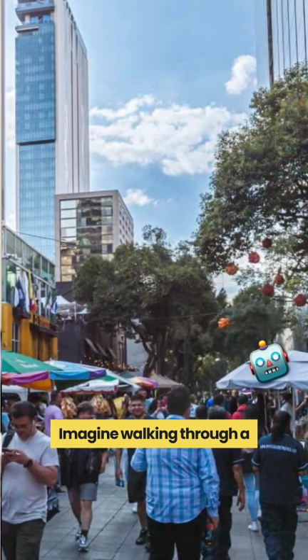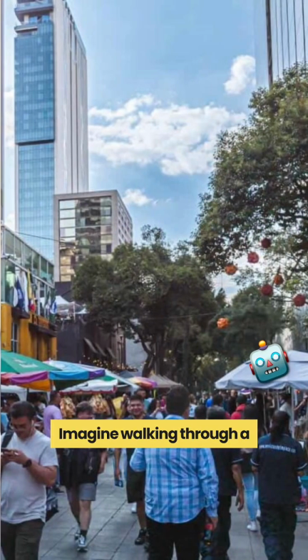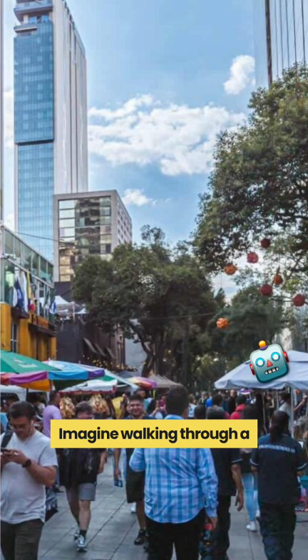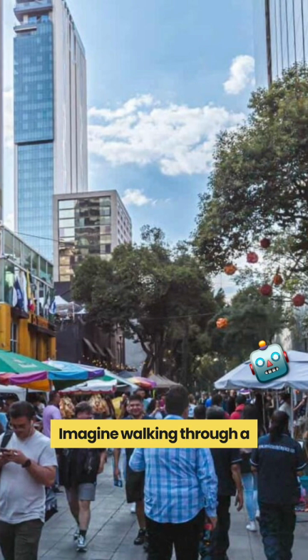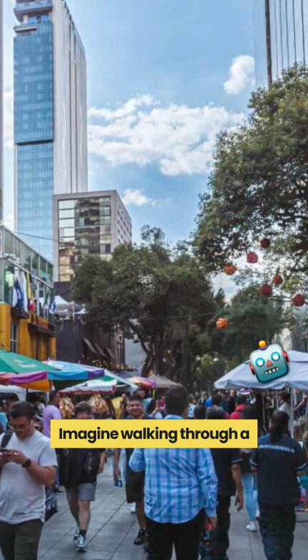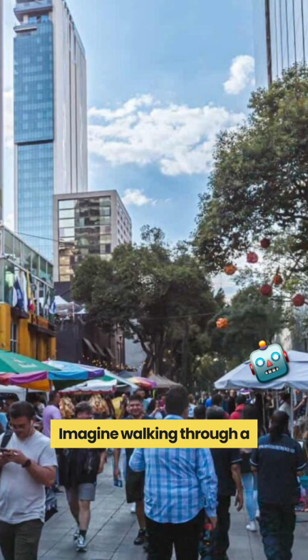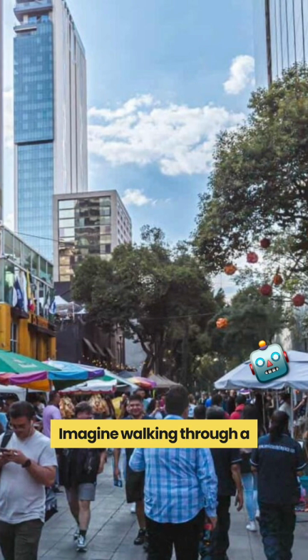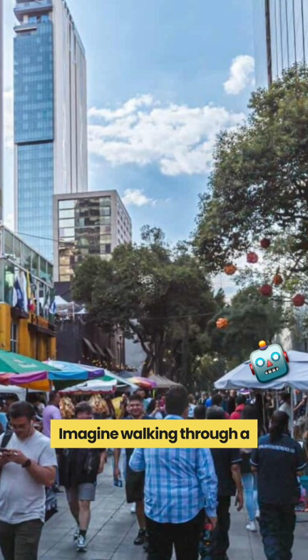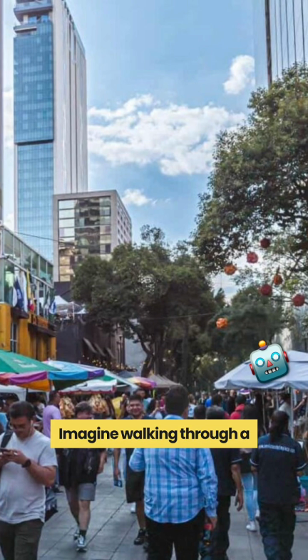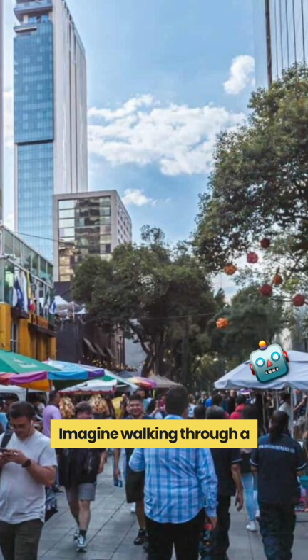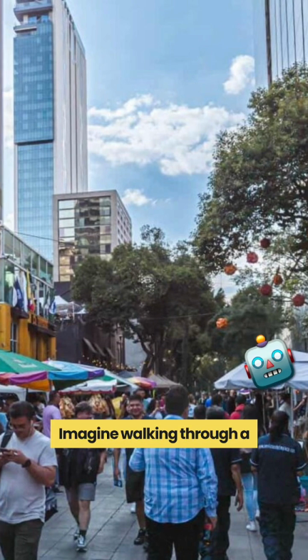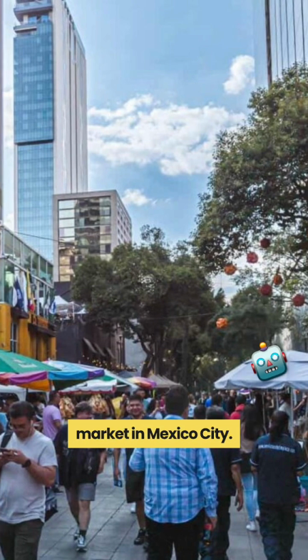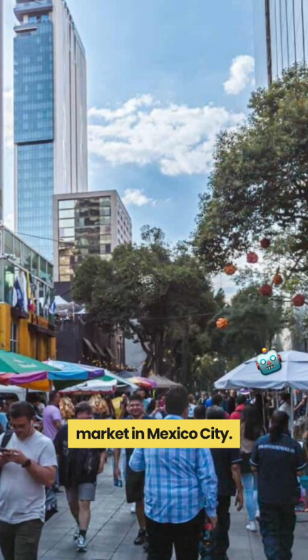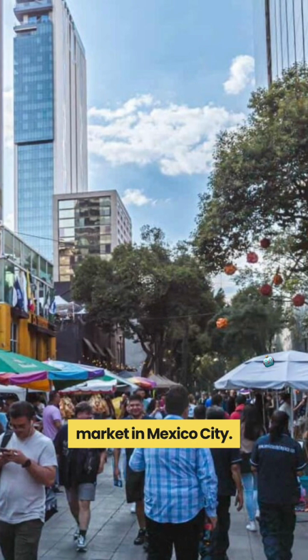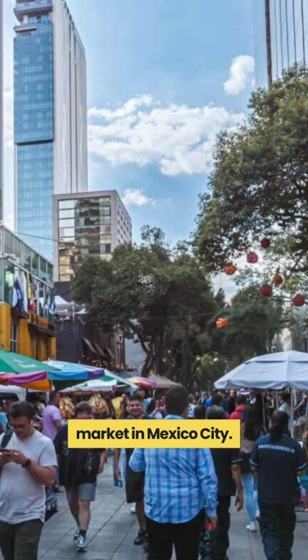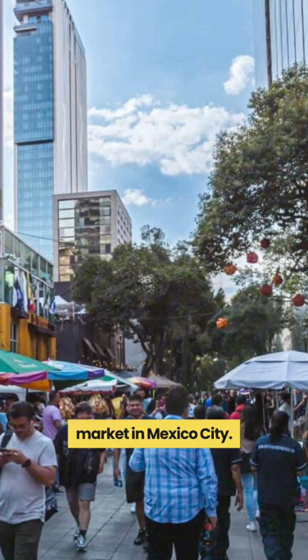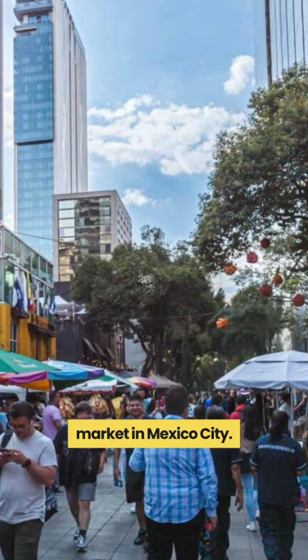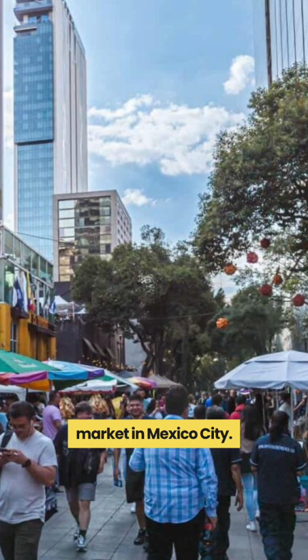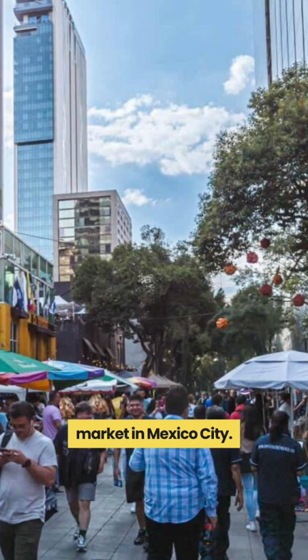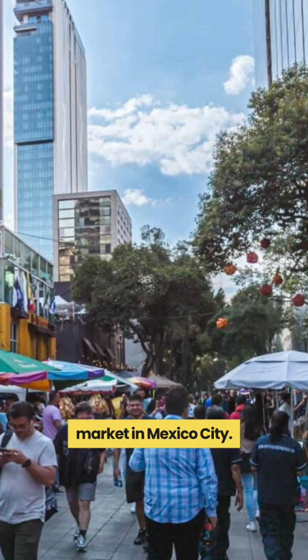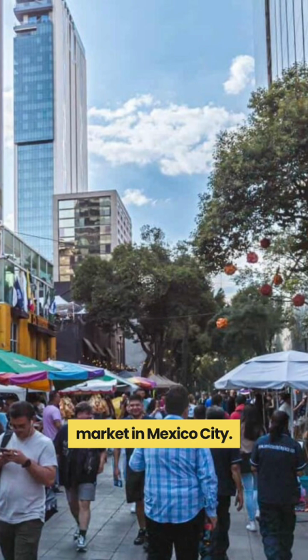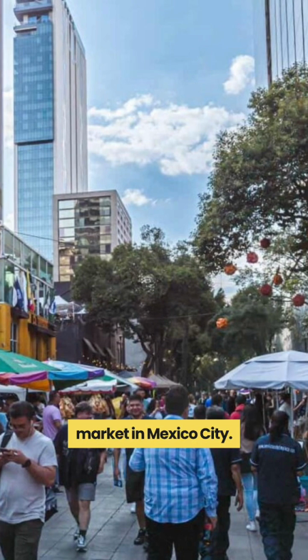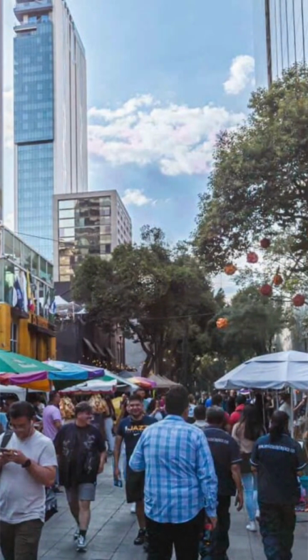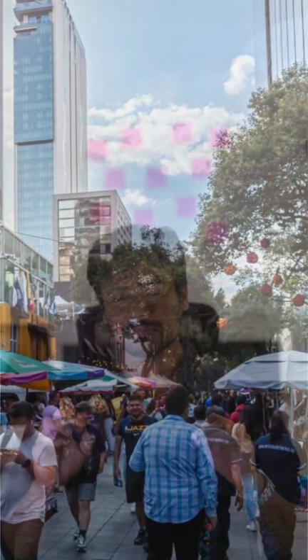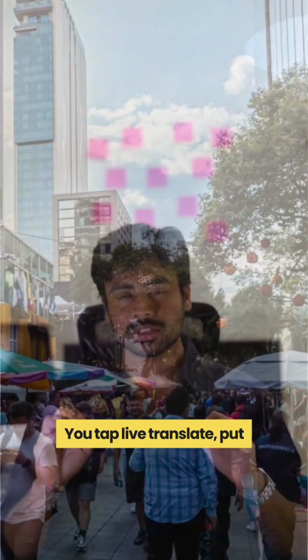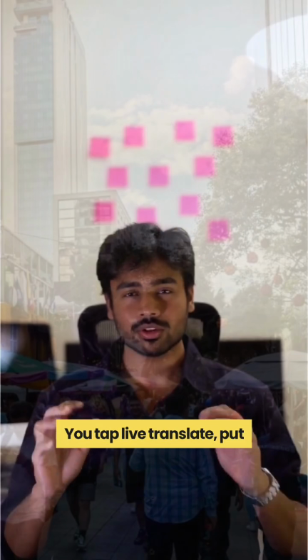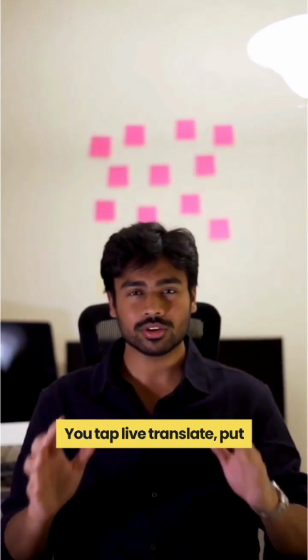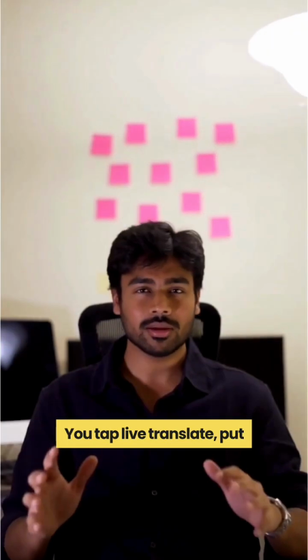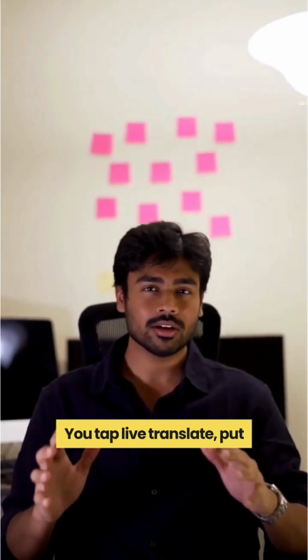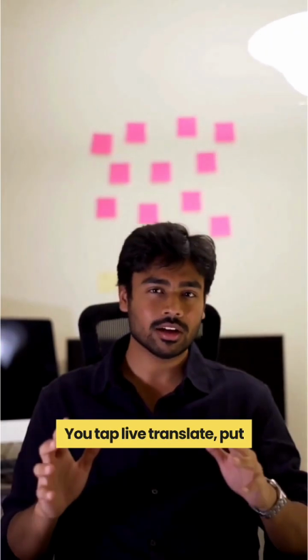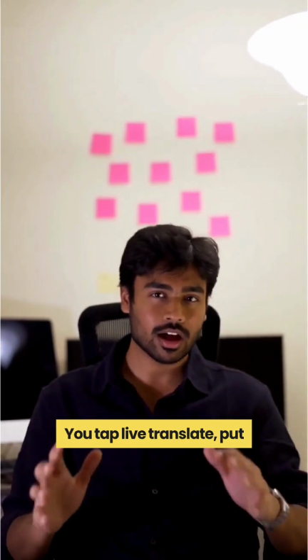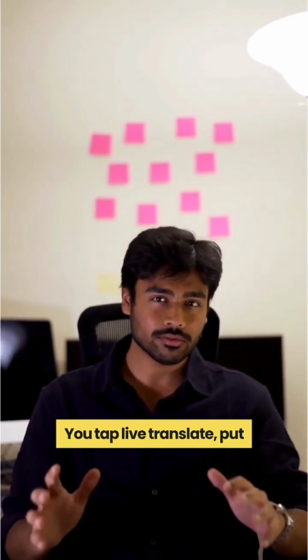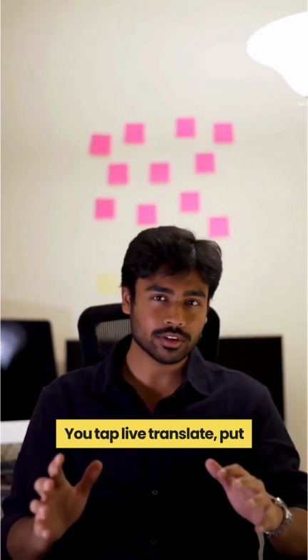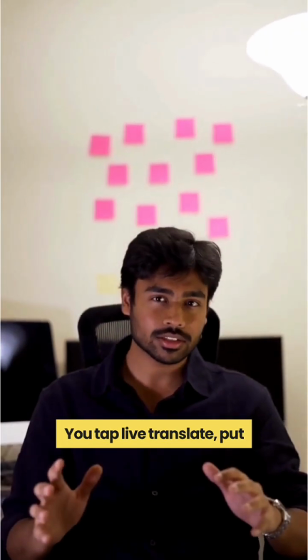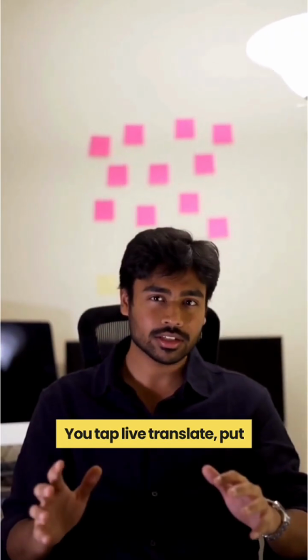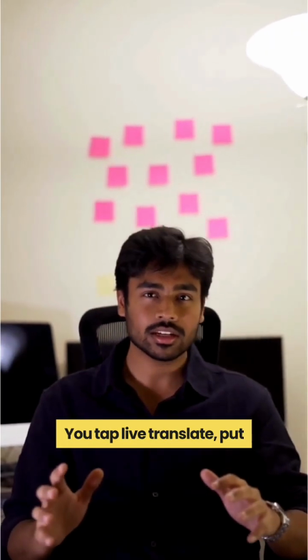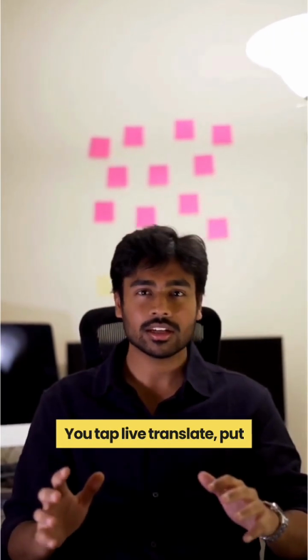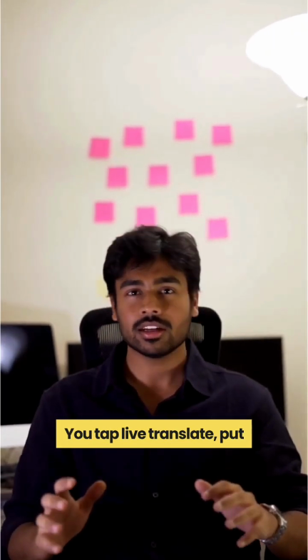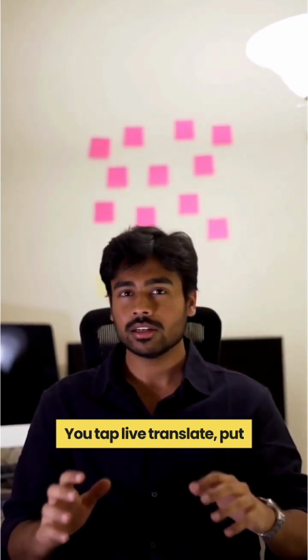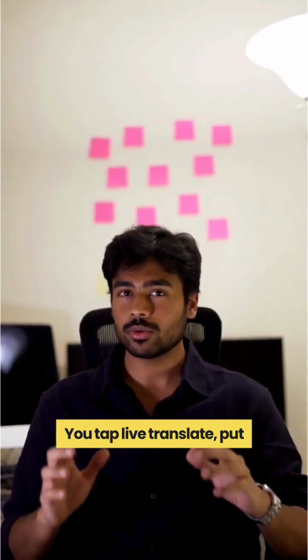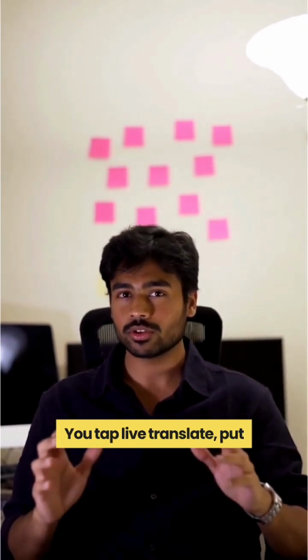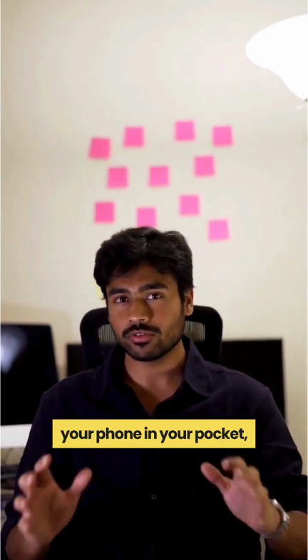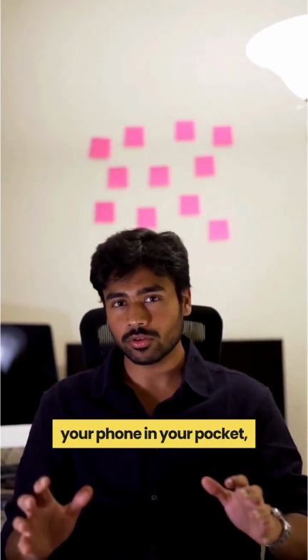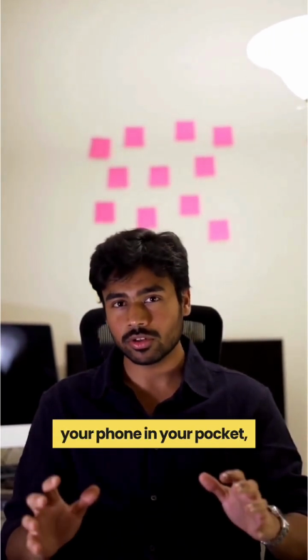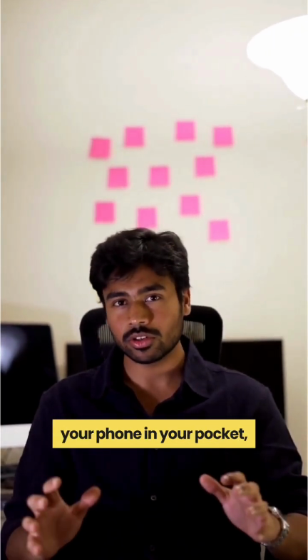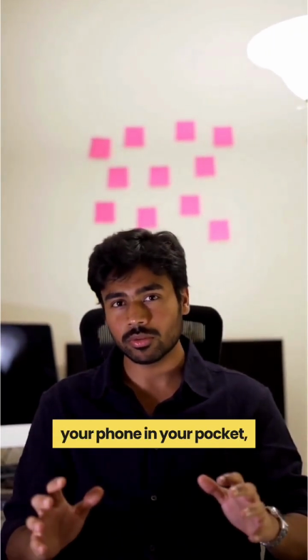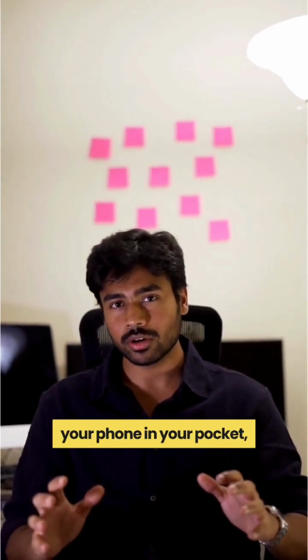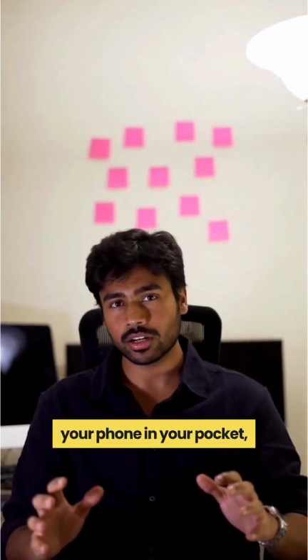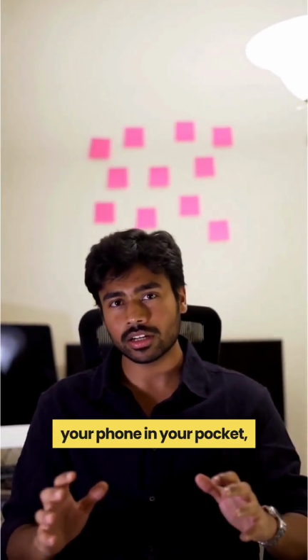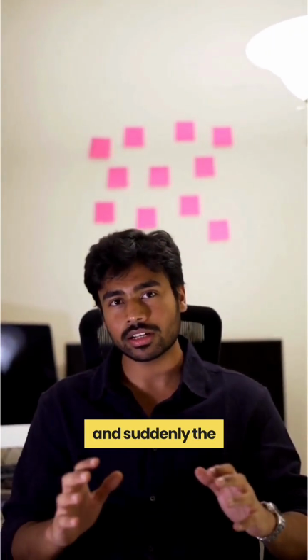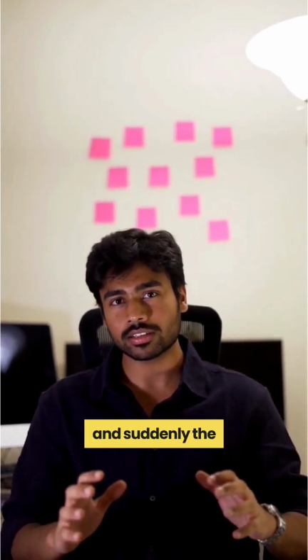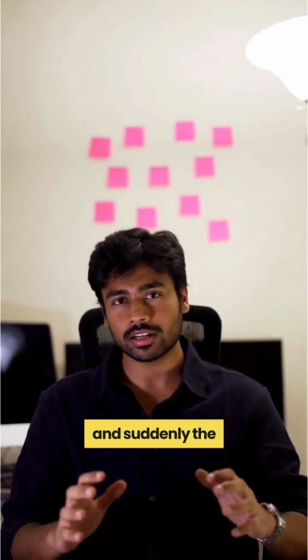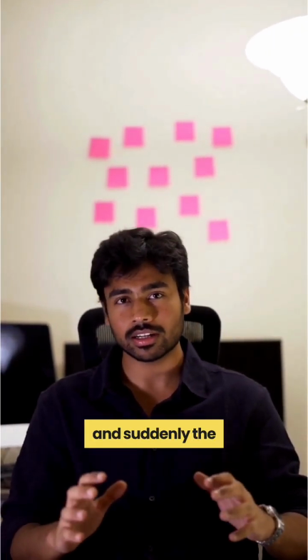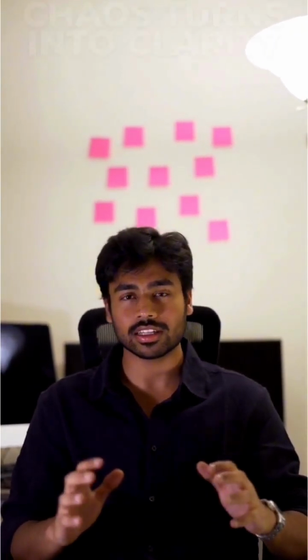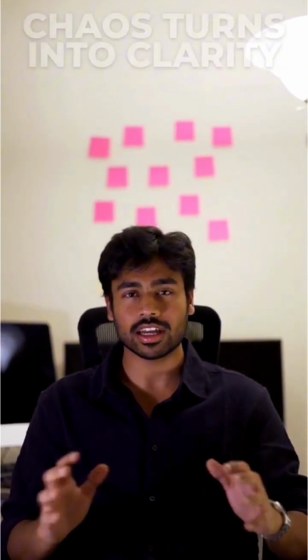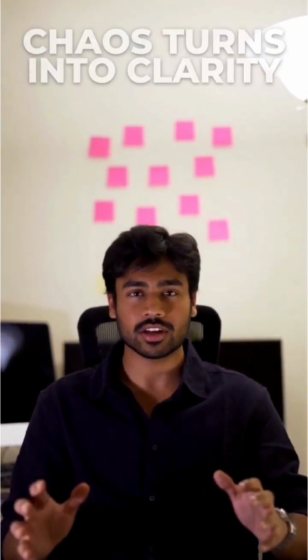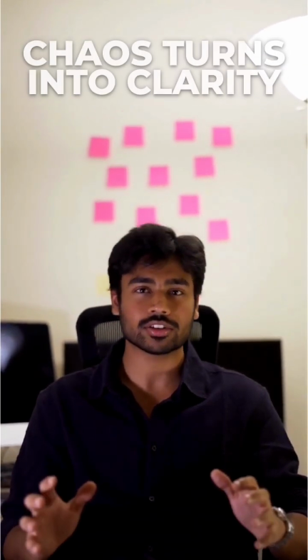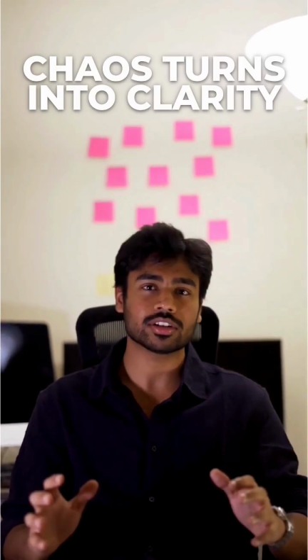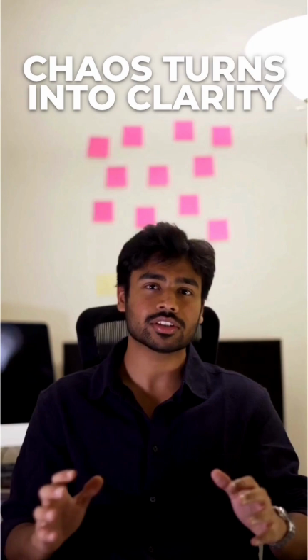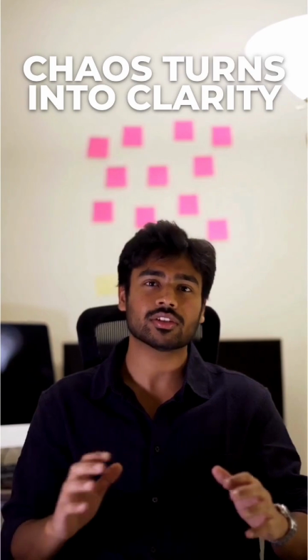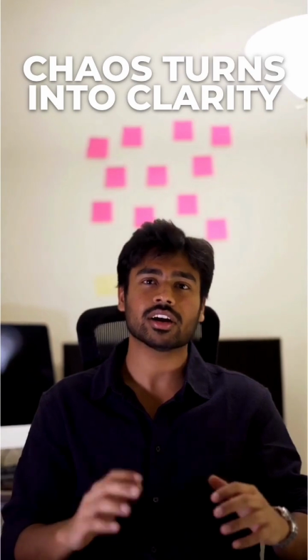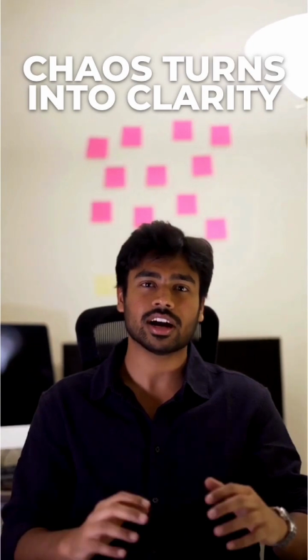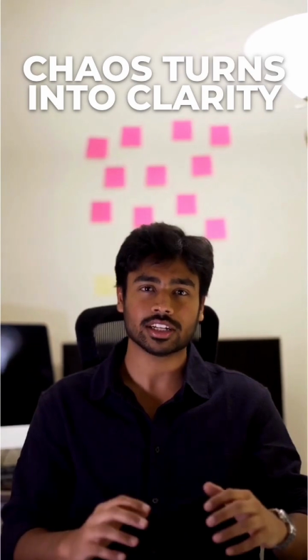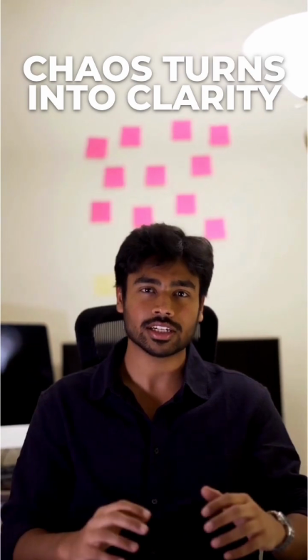Imagine walking through a market in Mexico City. You would have live translate — put your phone in your pocket and suddenly the chaos turns into clarity.